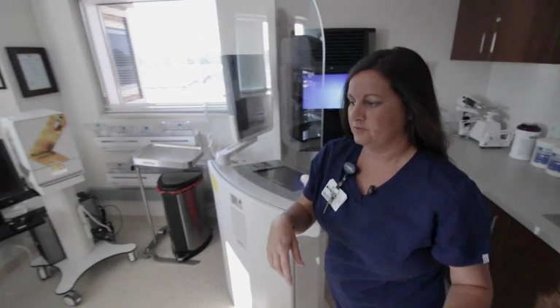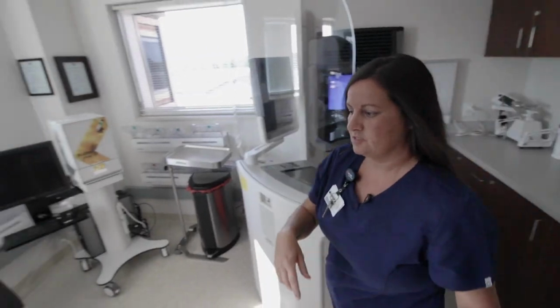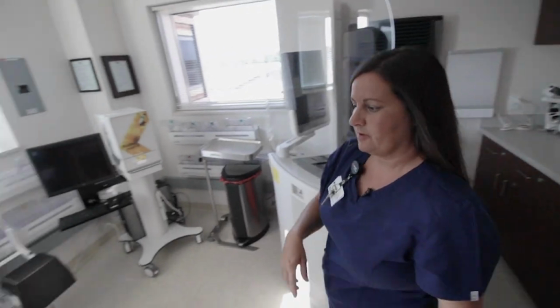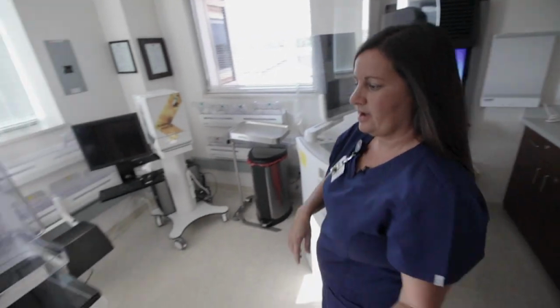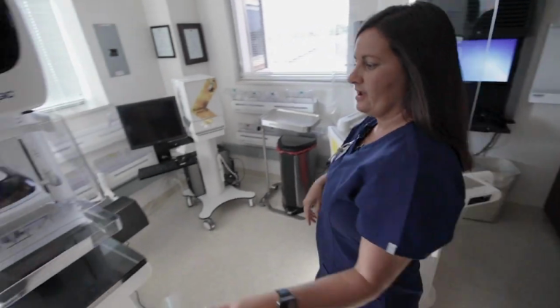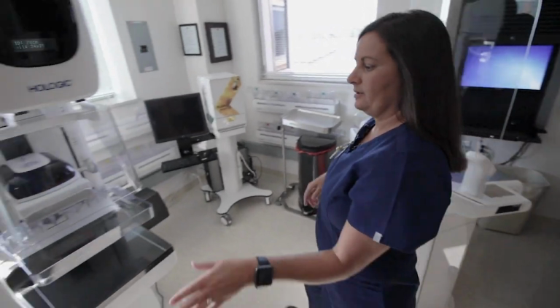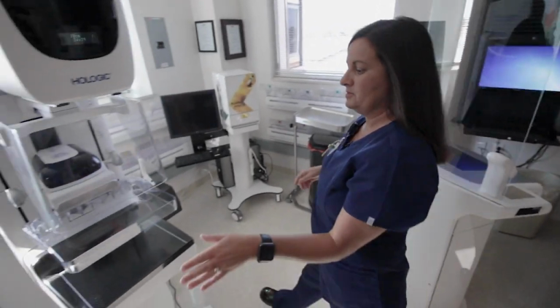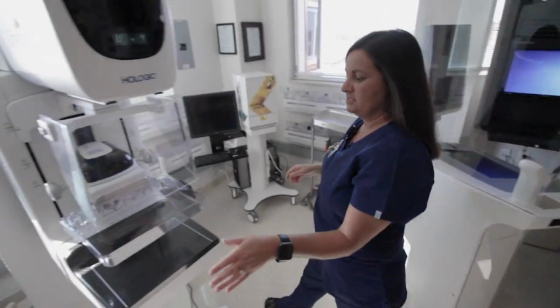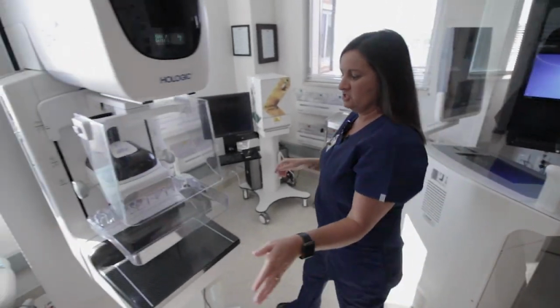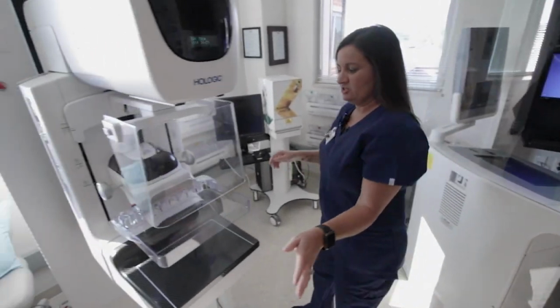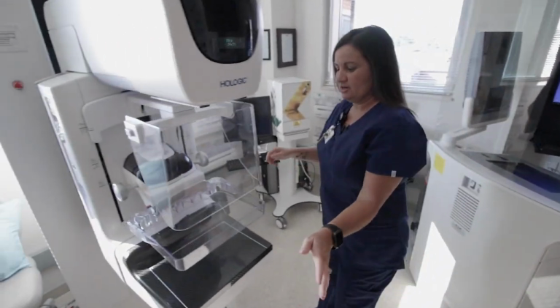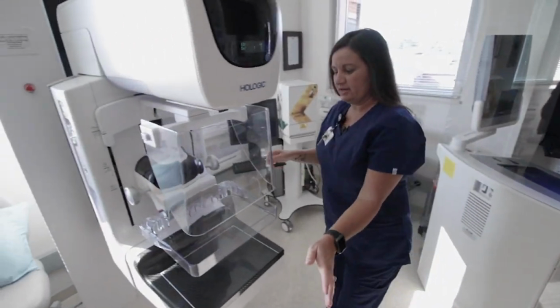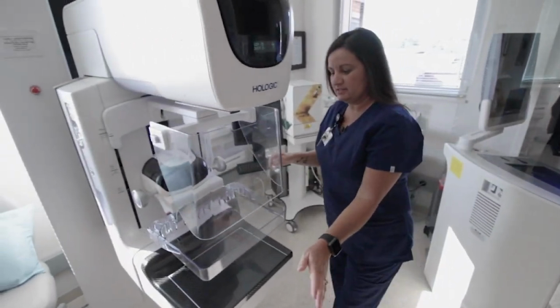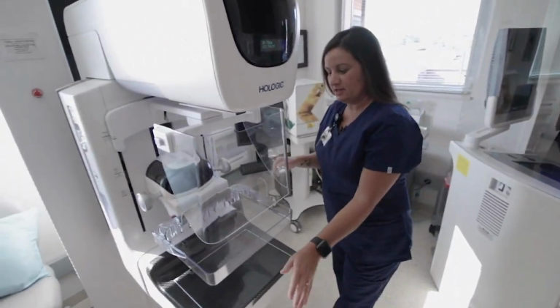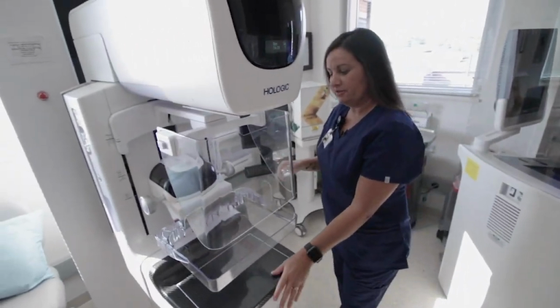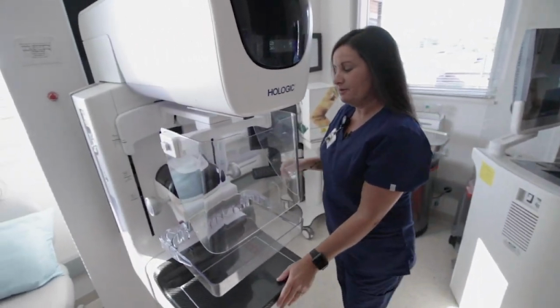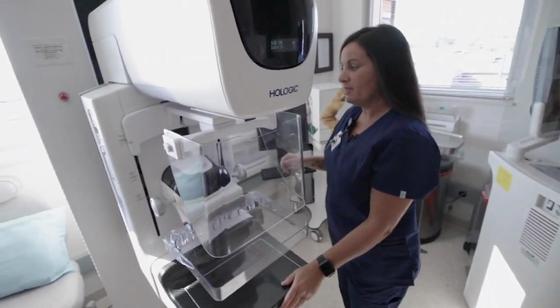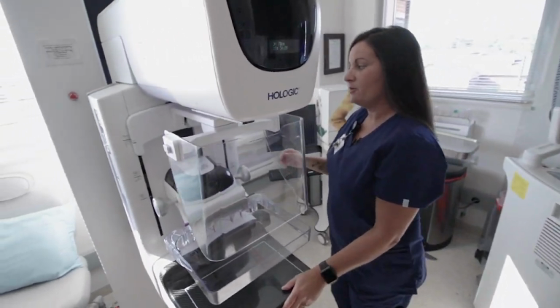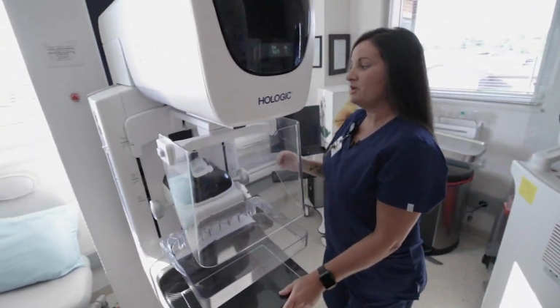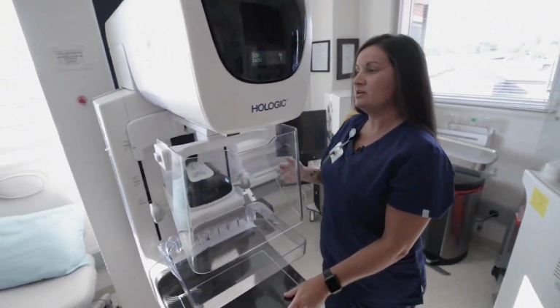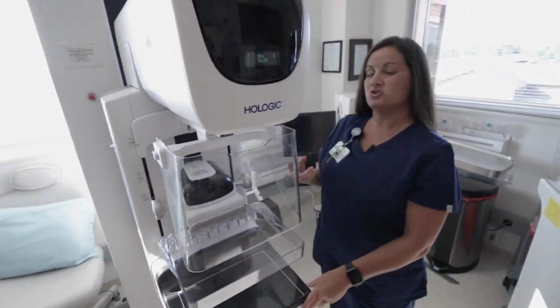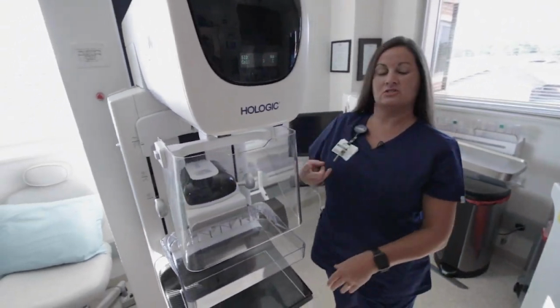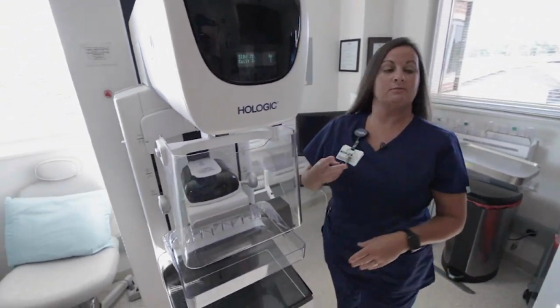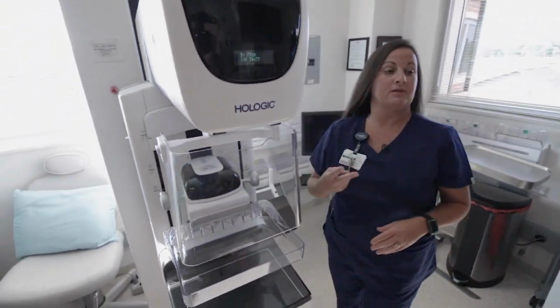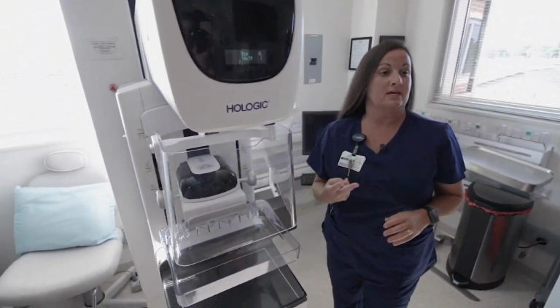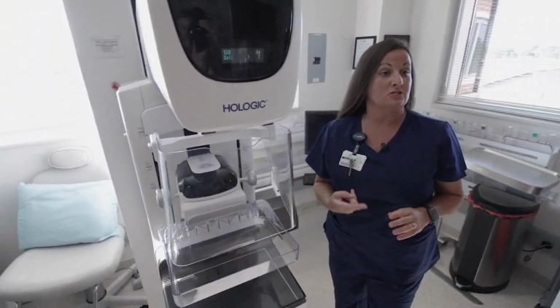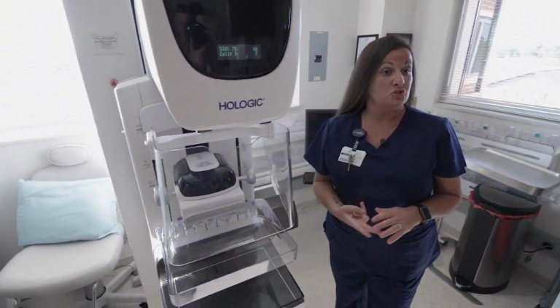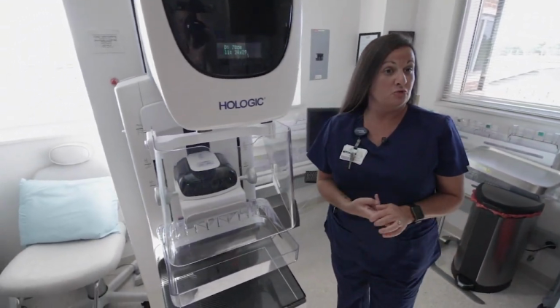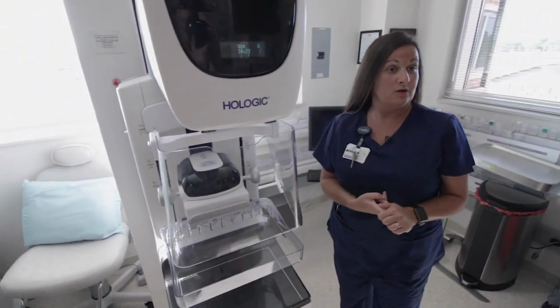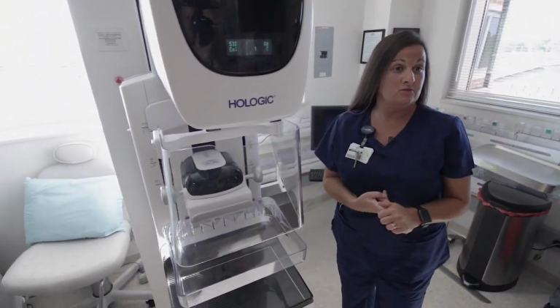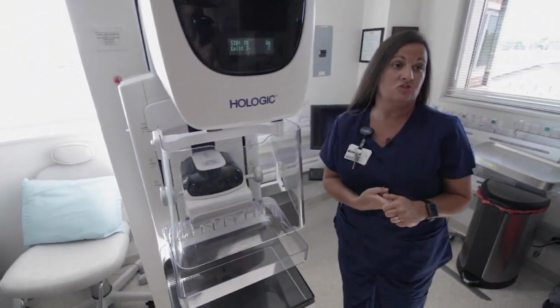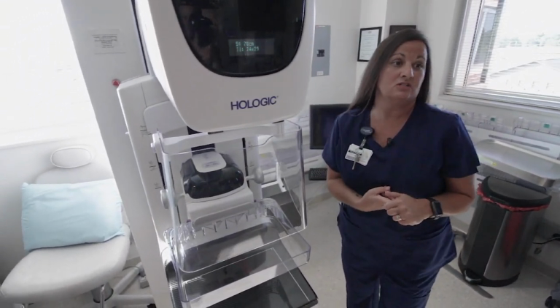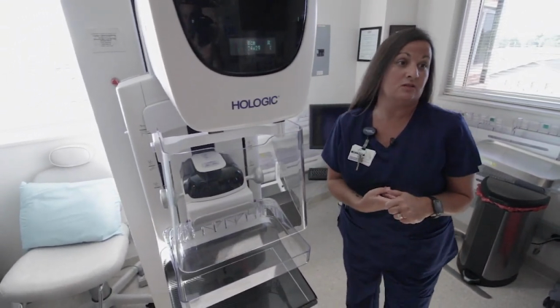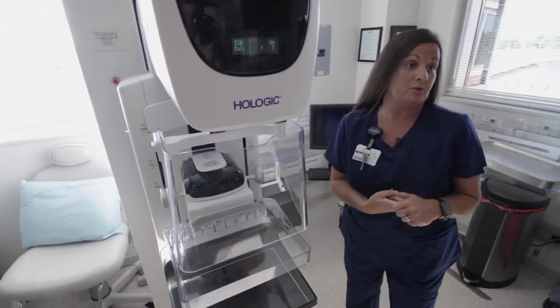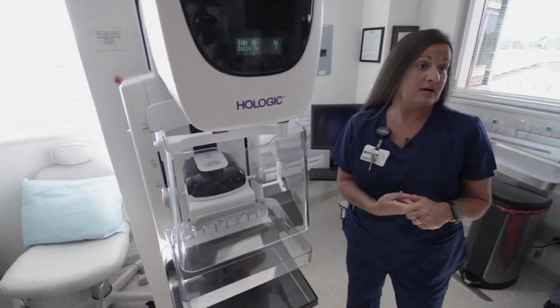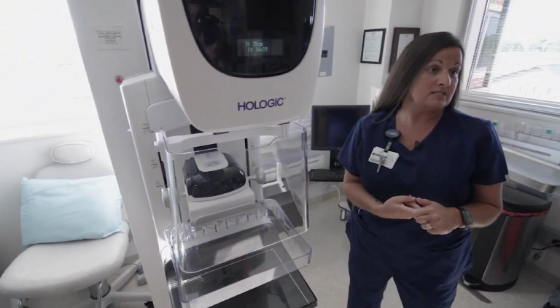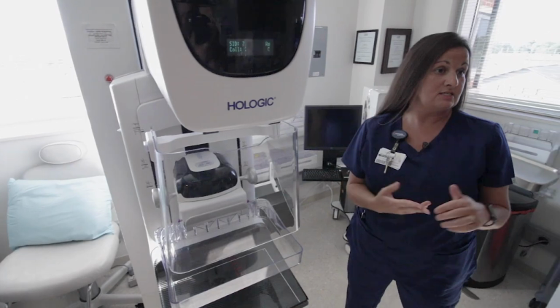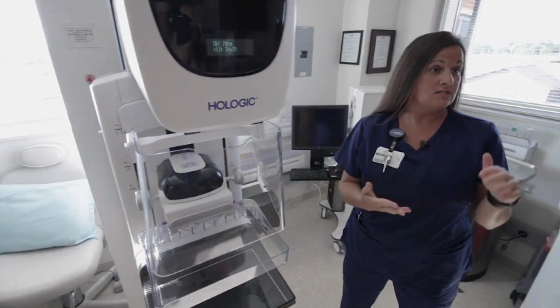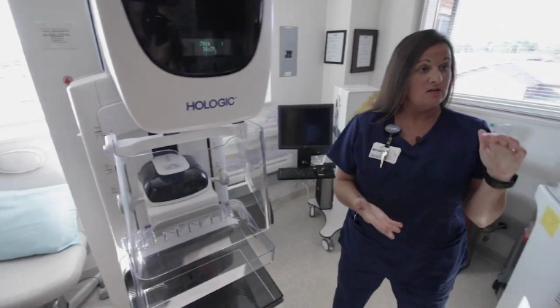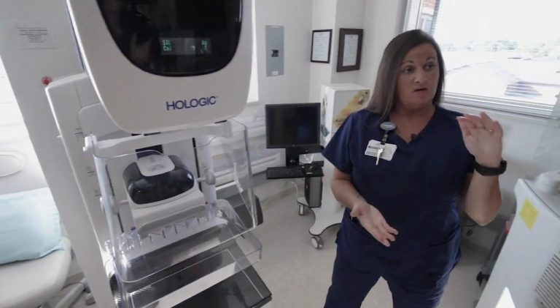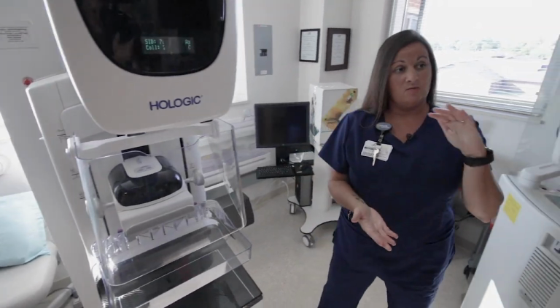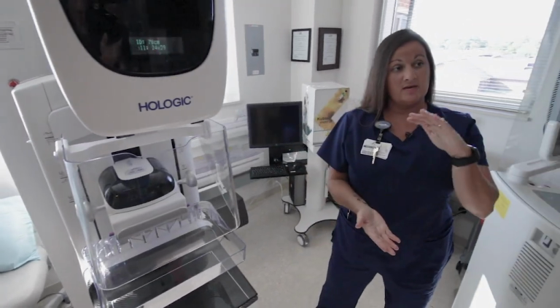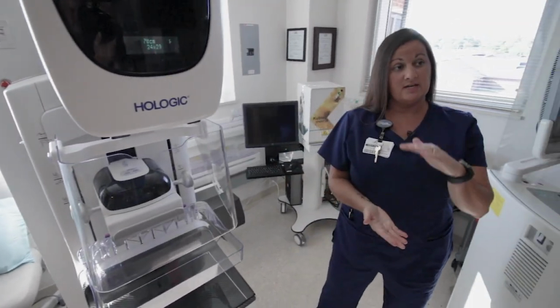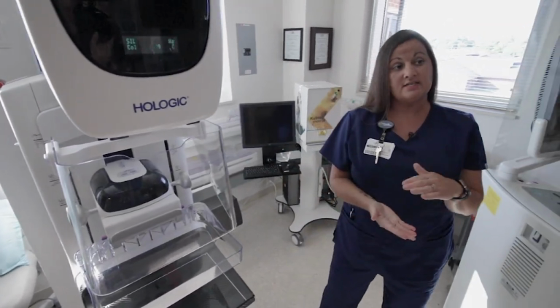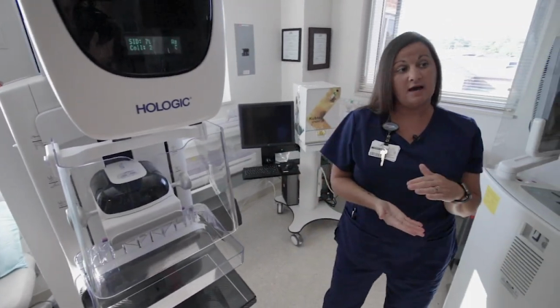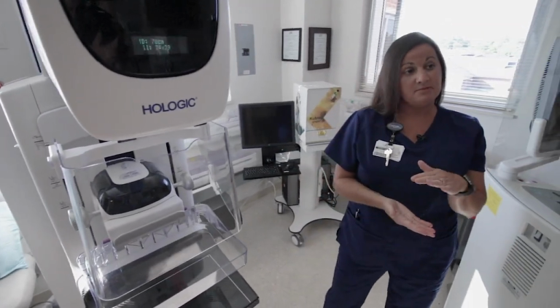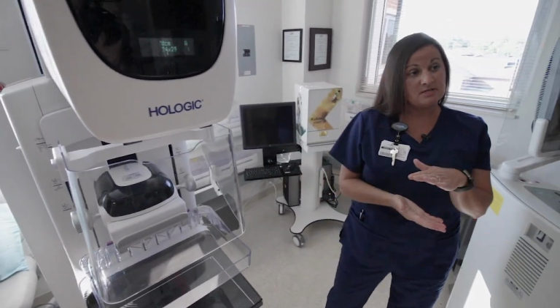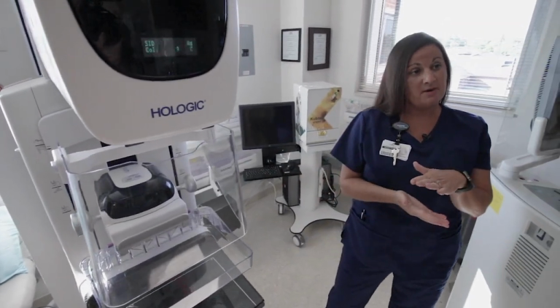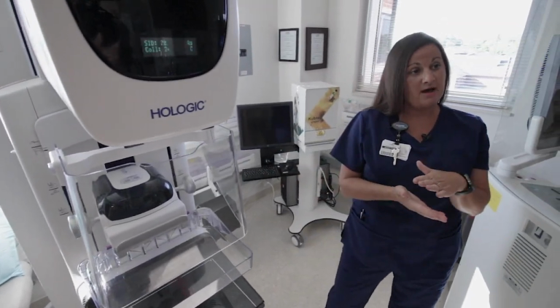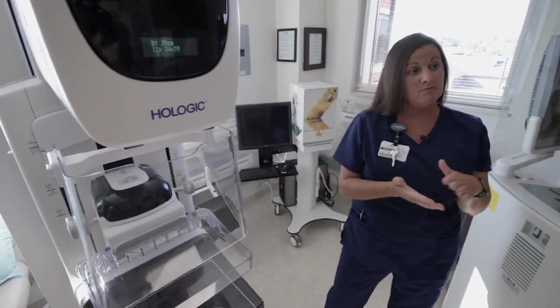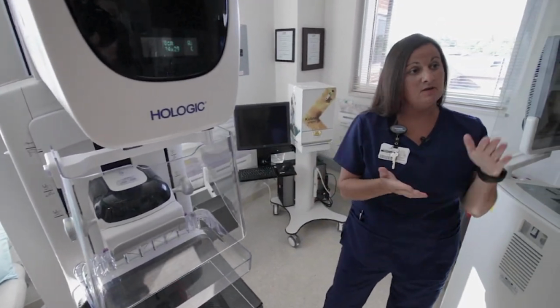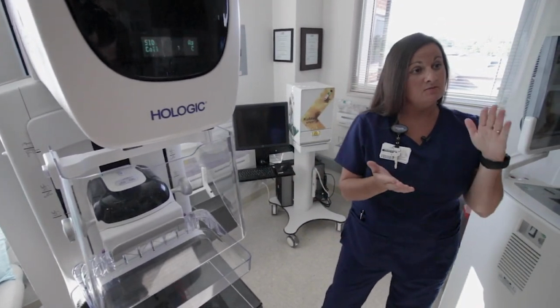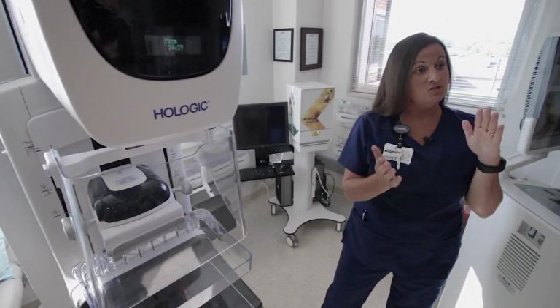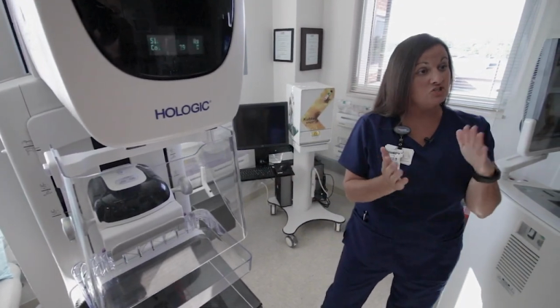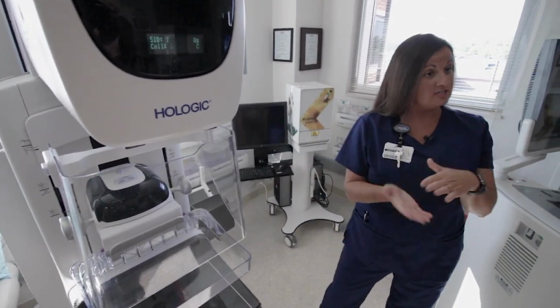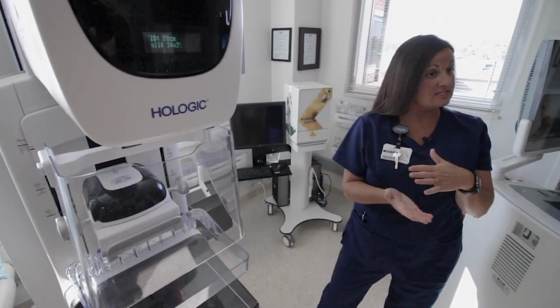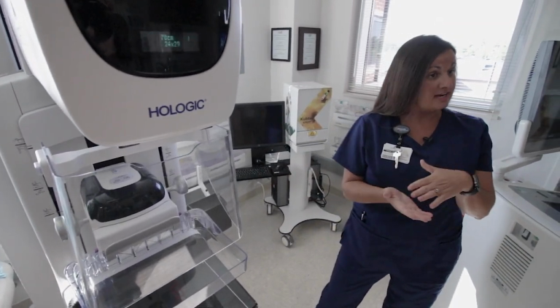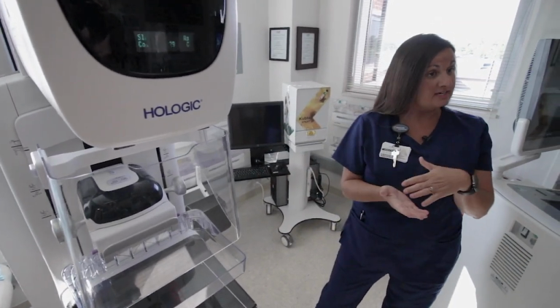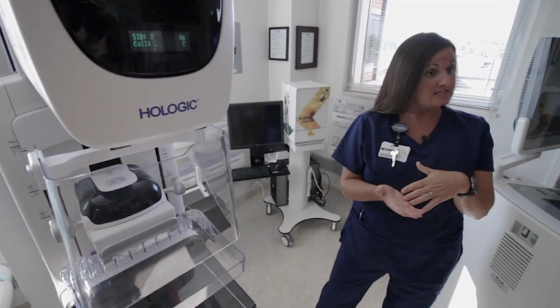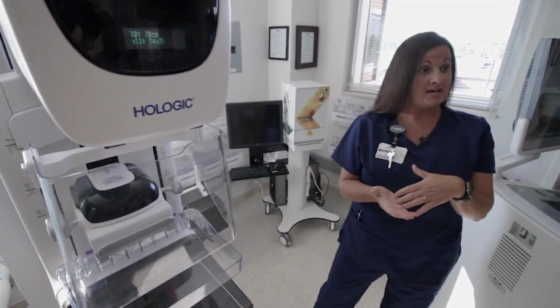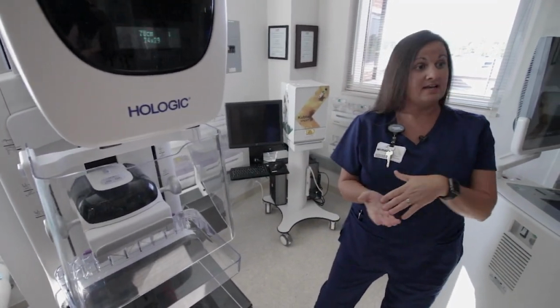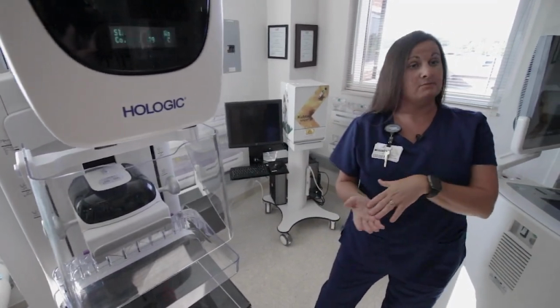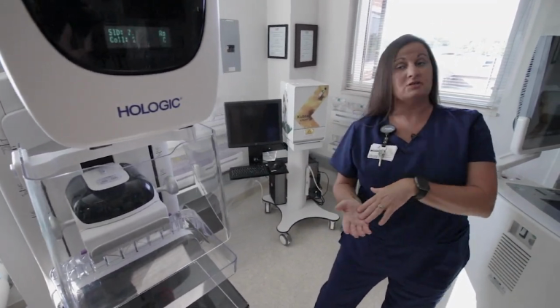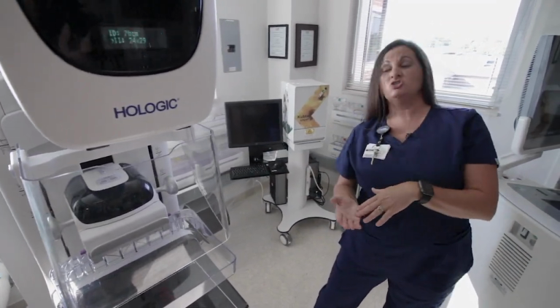I tell them that we typically get two images of the breast — we get a top-to-bottom image and a side-to-side image.